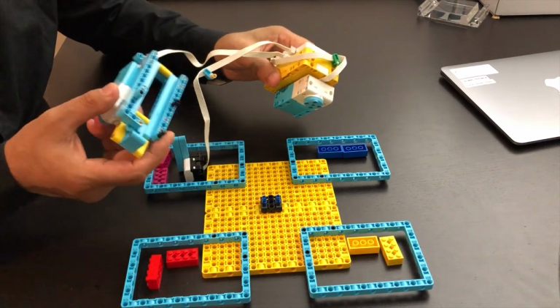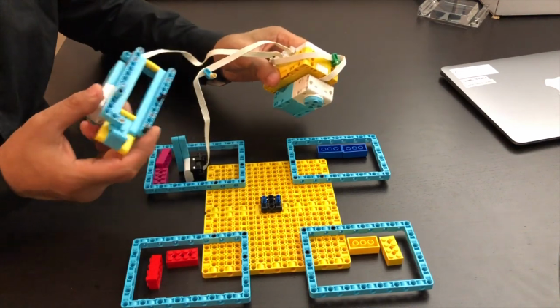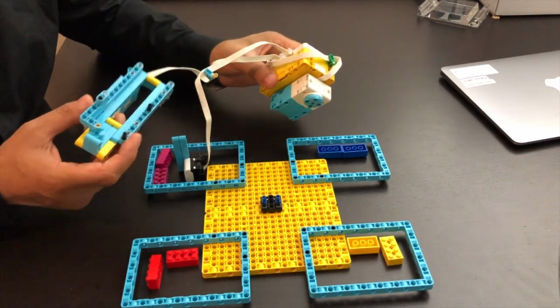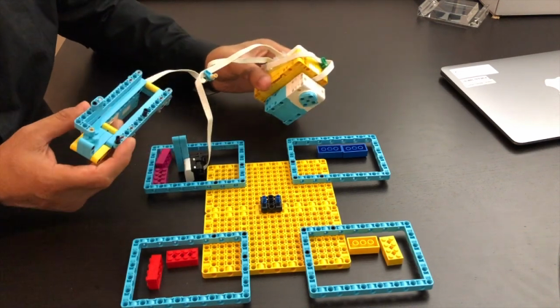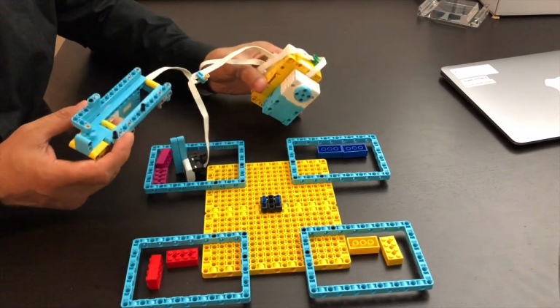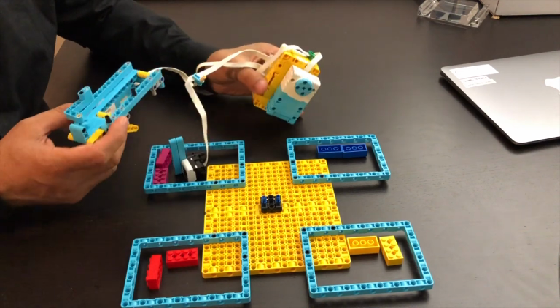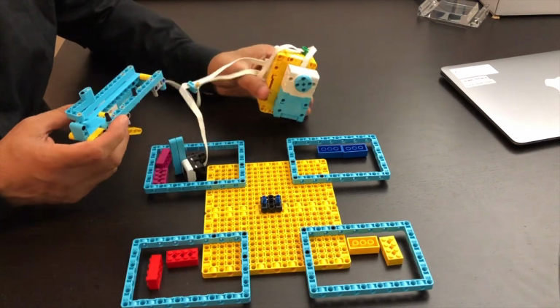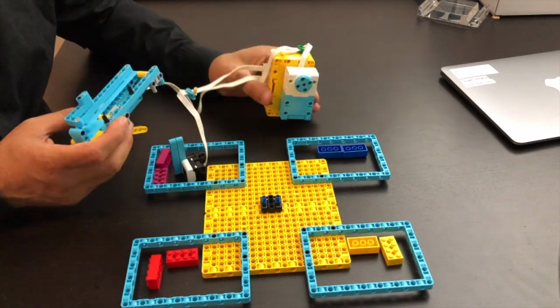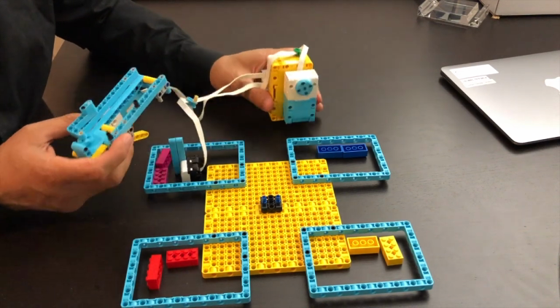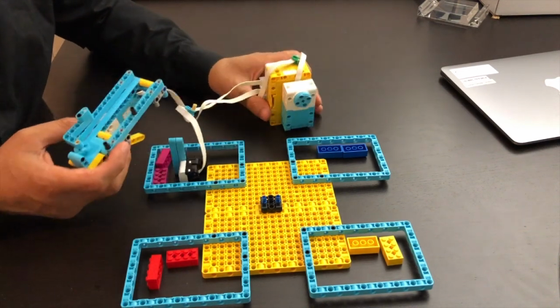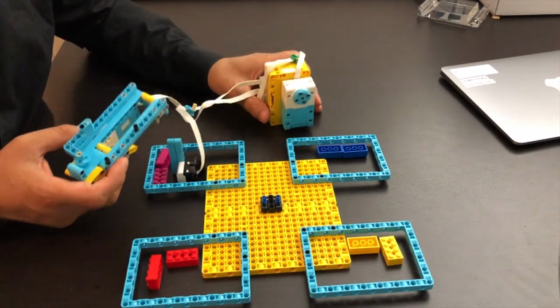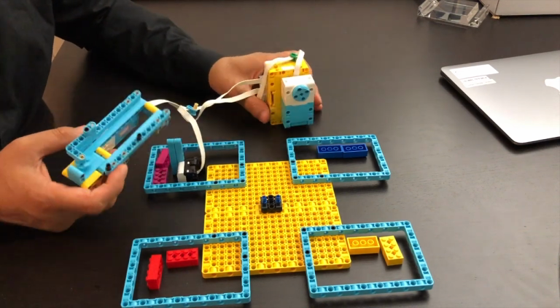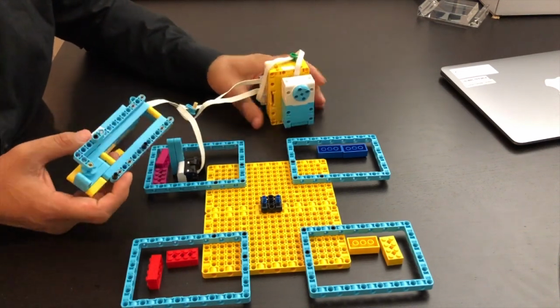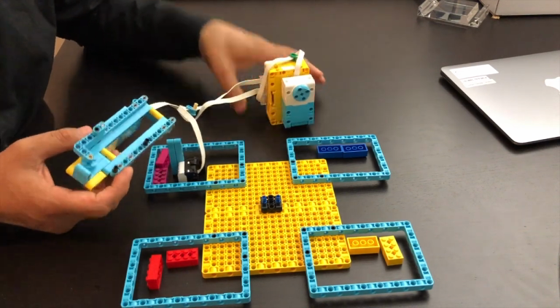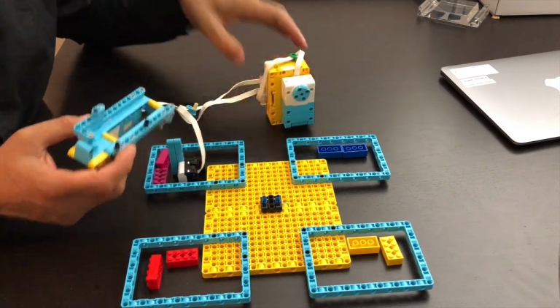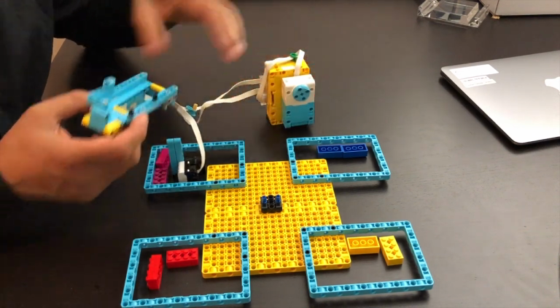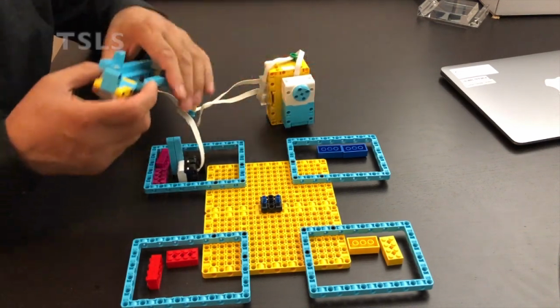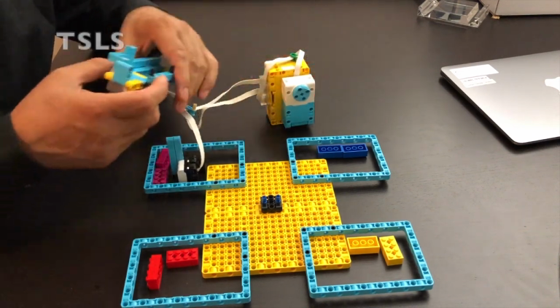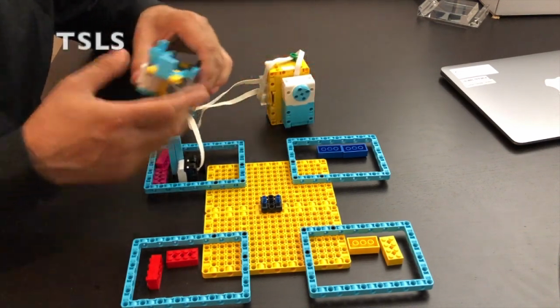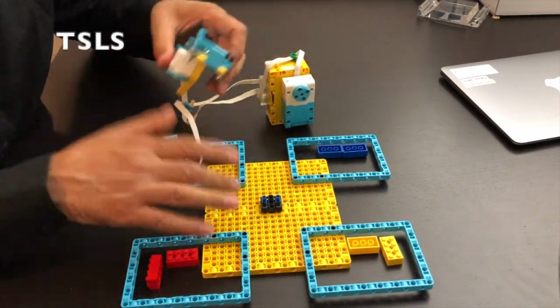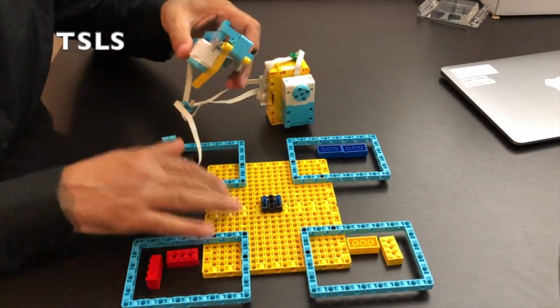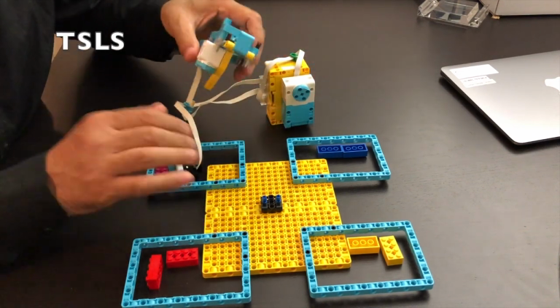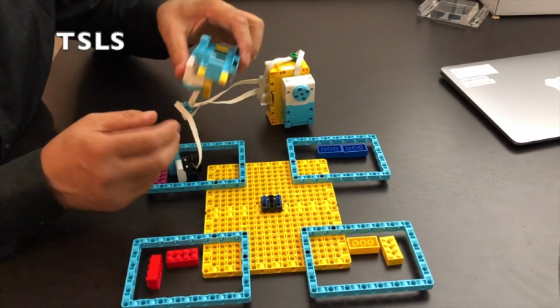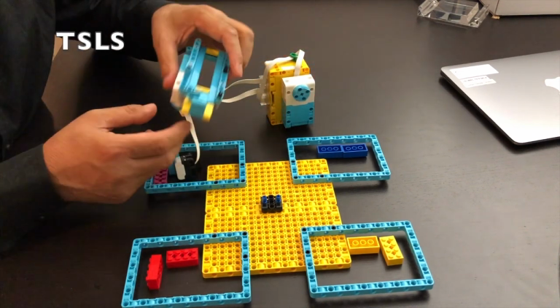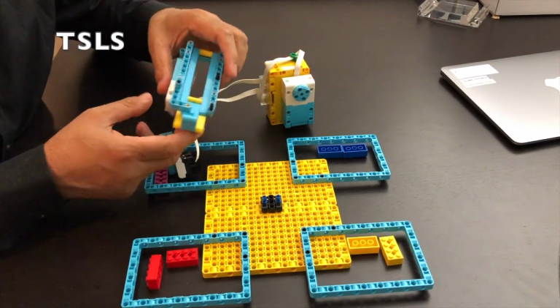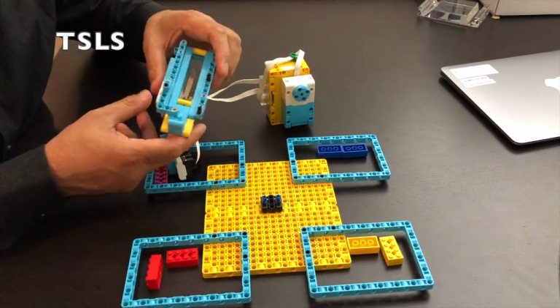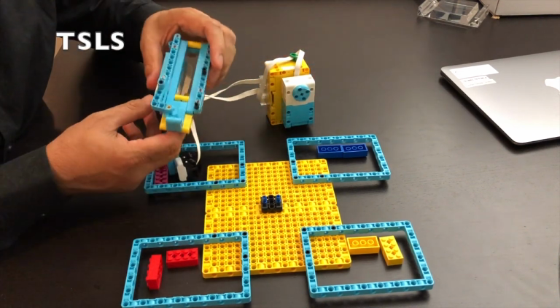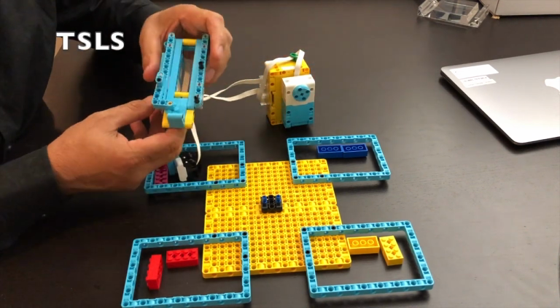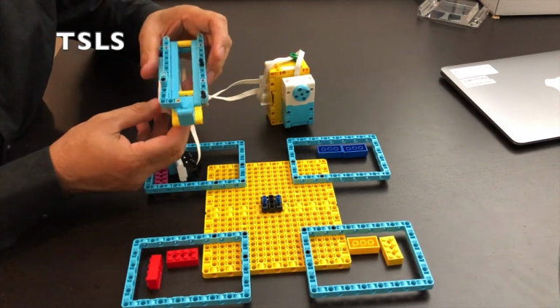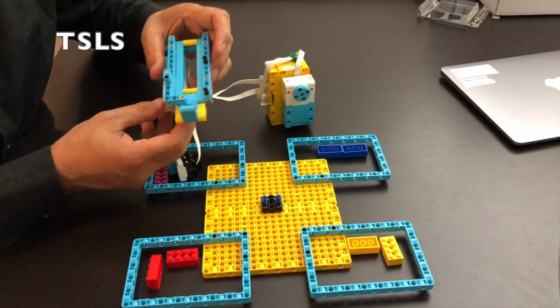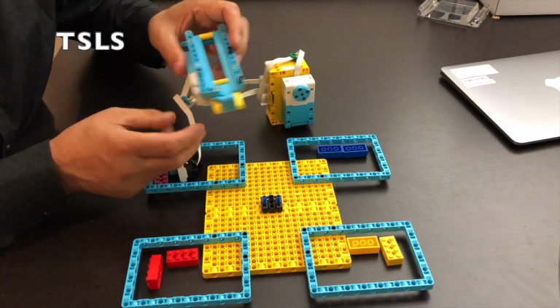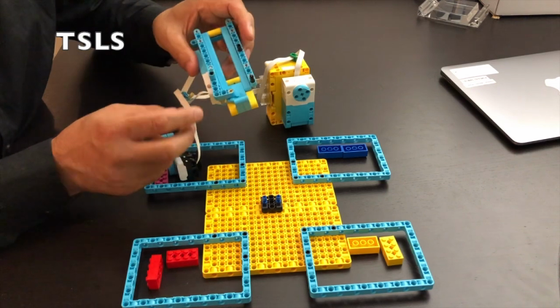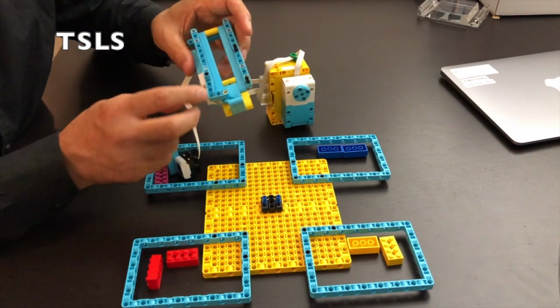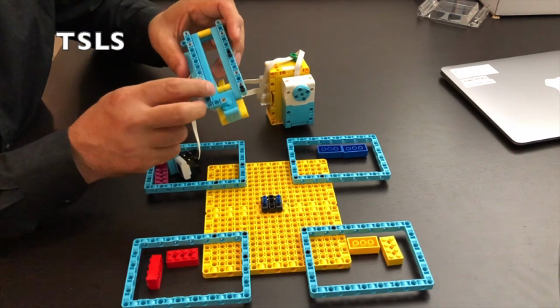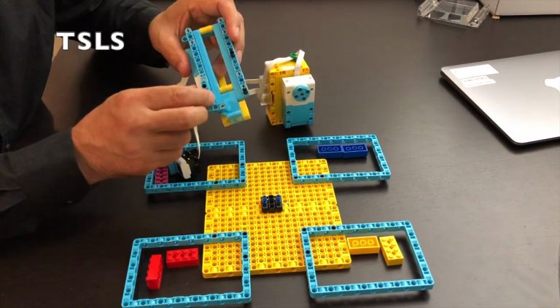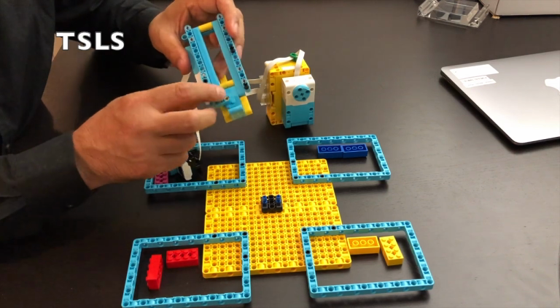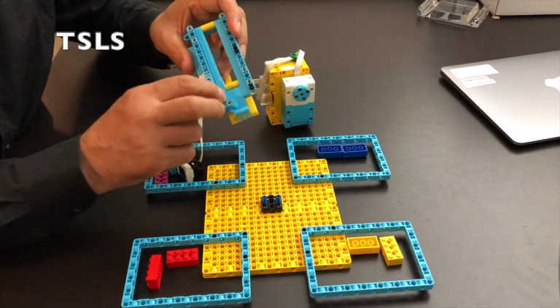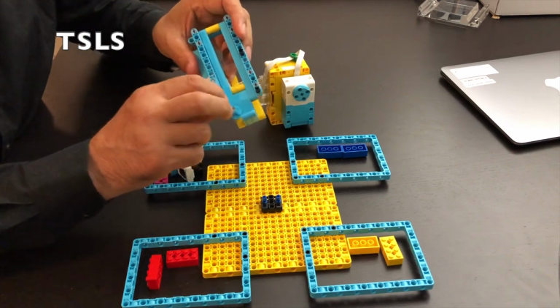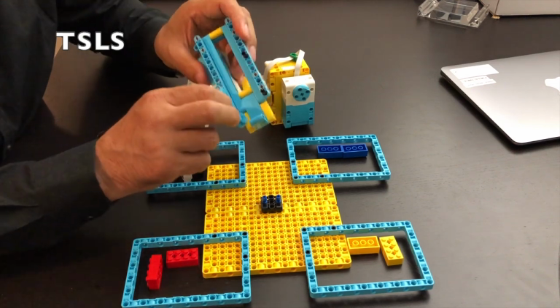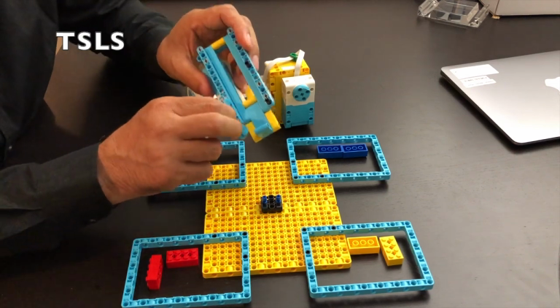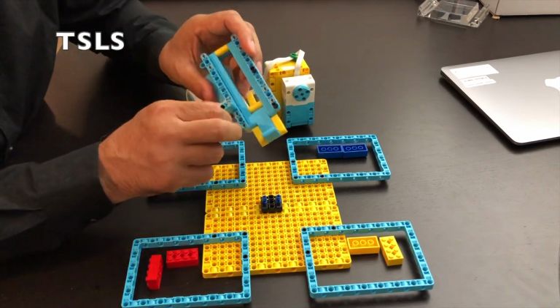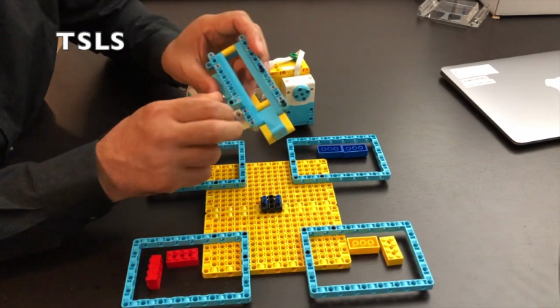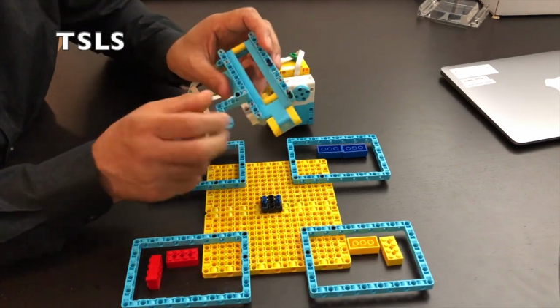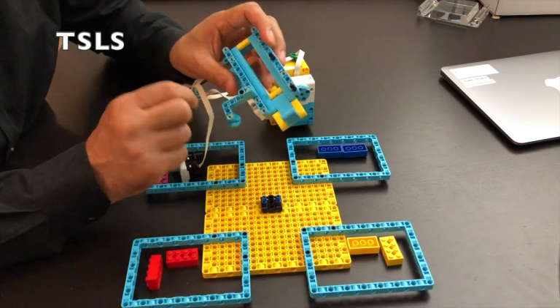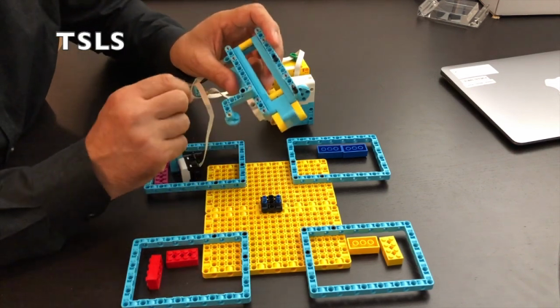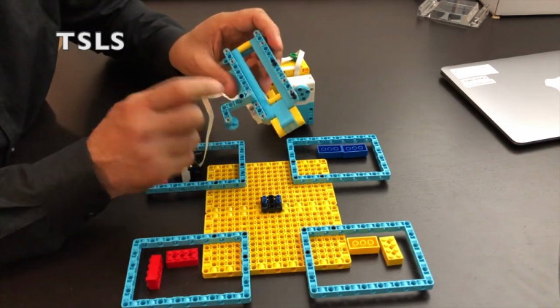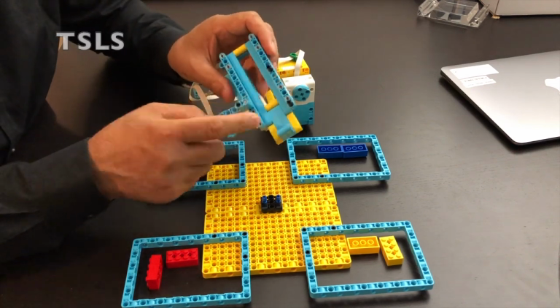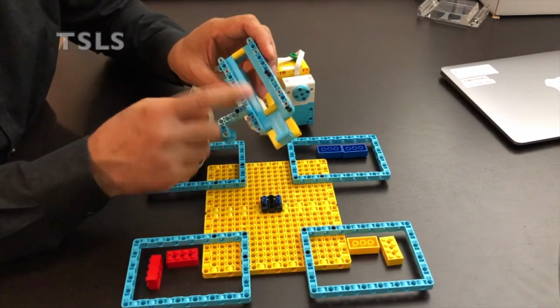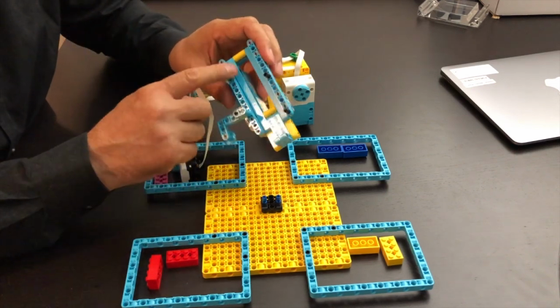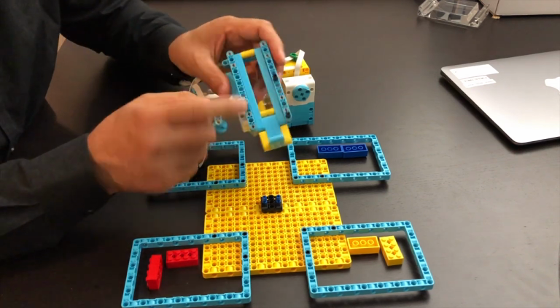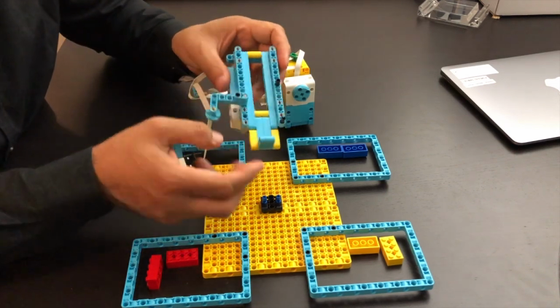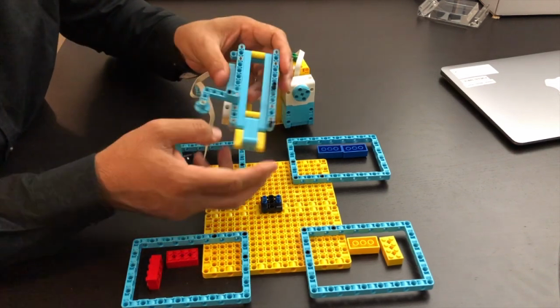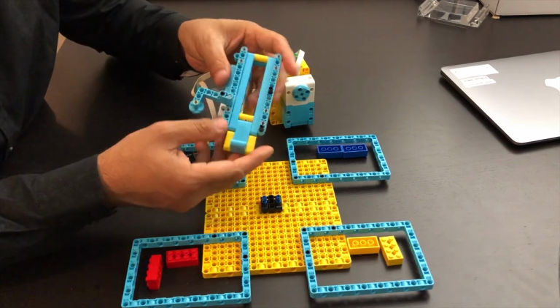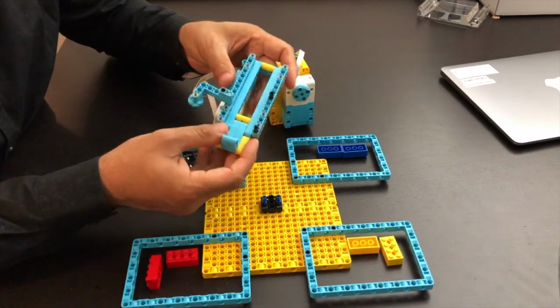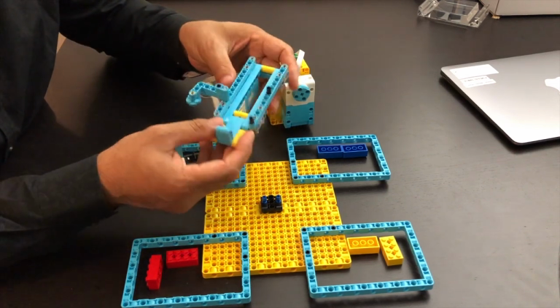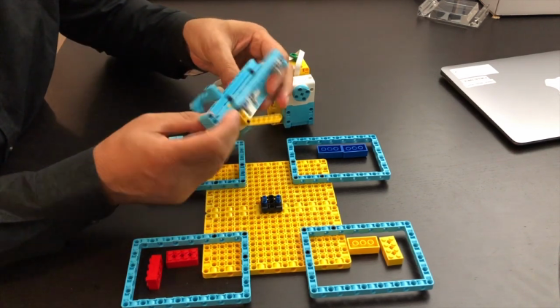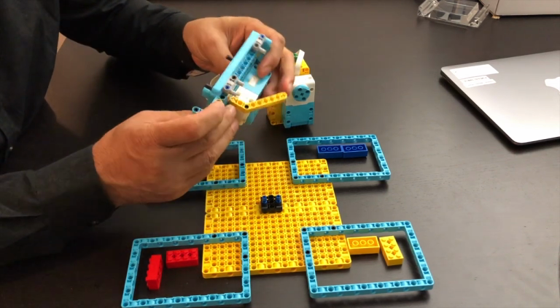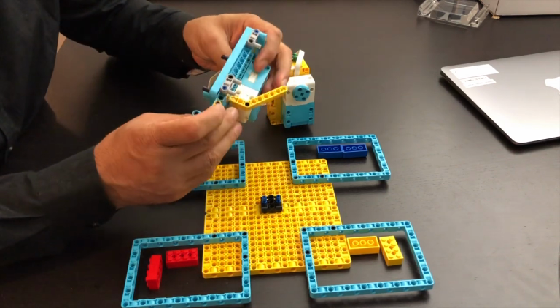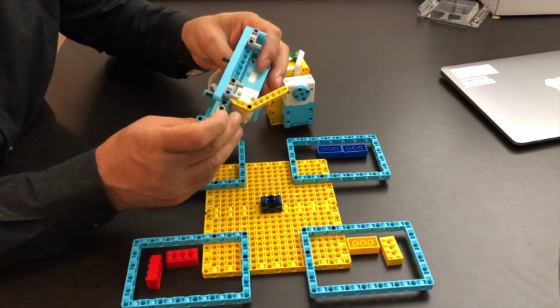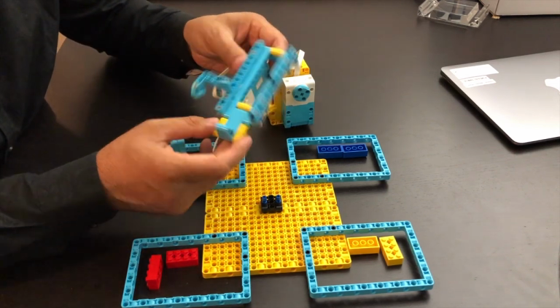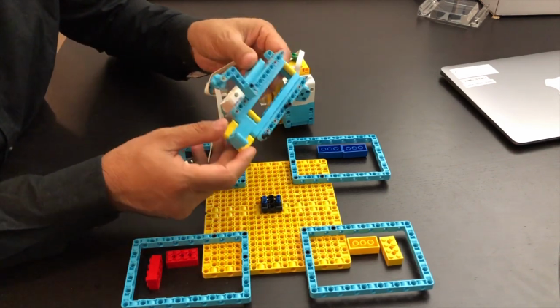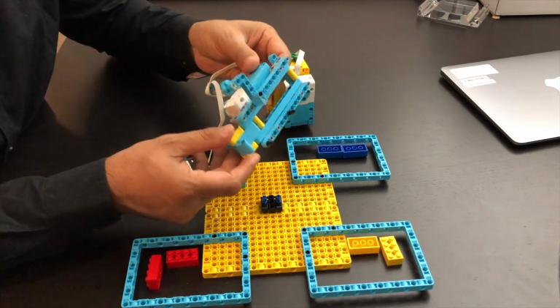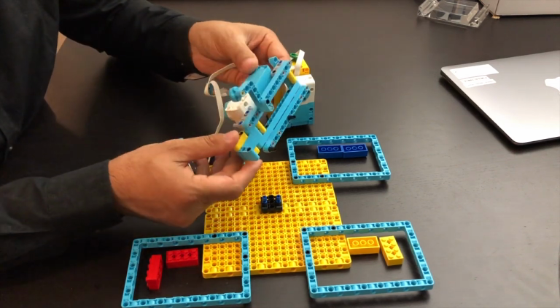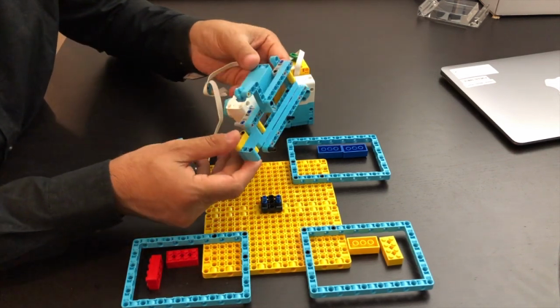Two motors, one color sensor, and a base — this is not so difficult to build. It's very straightforward and easy.